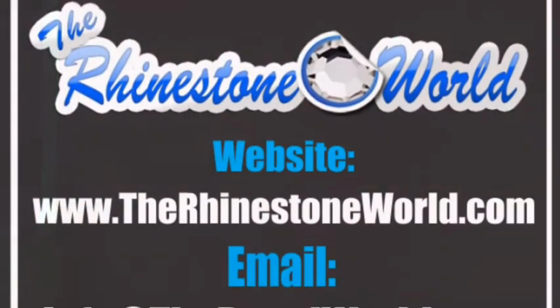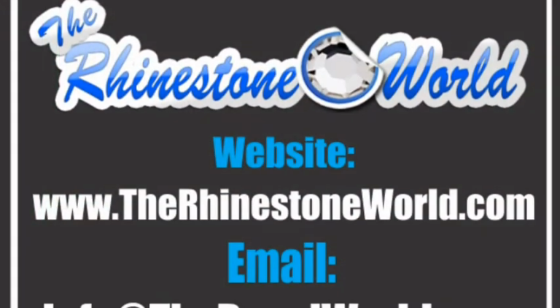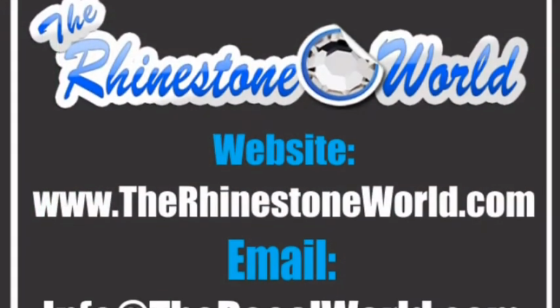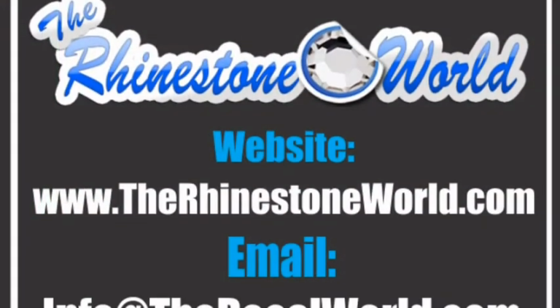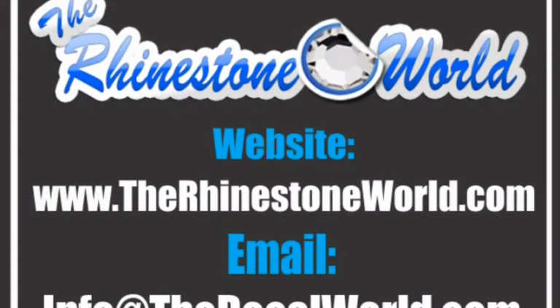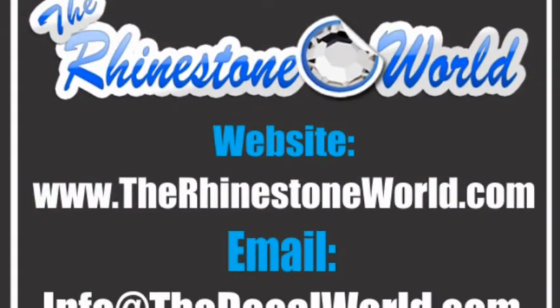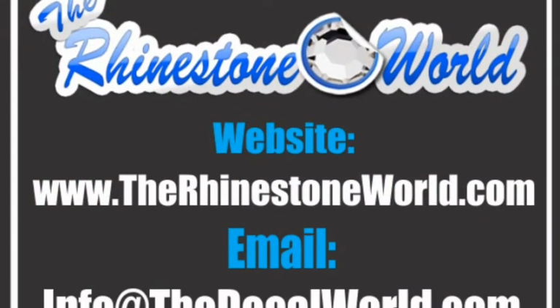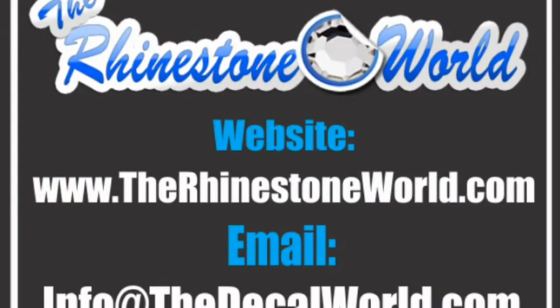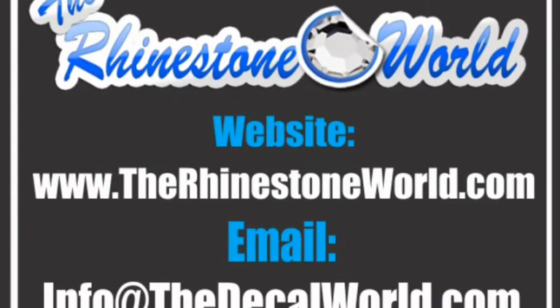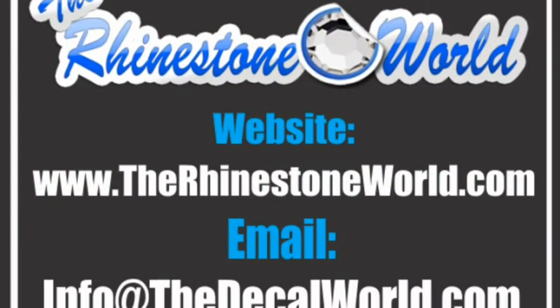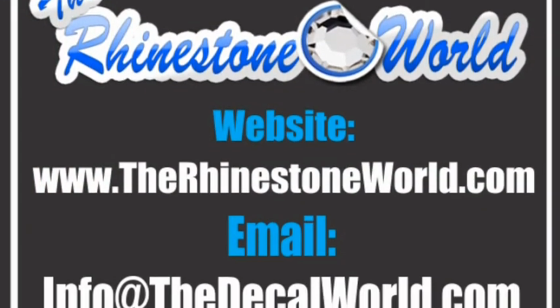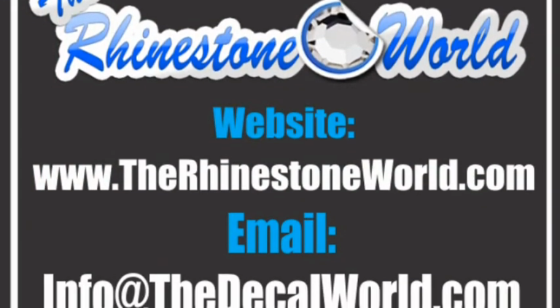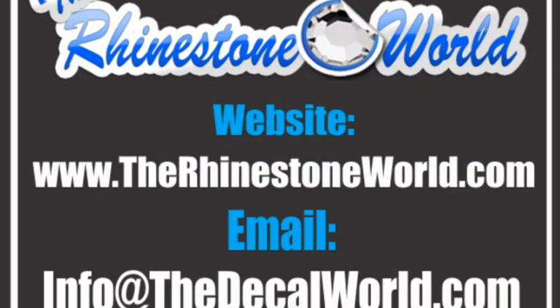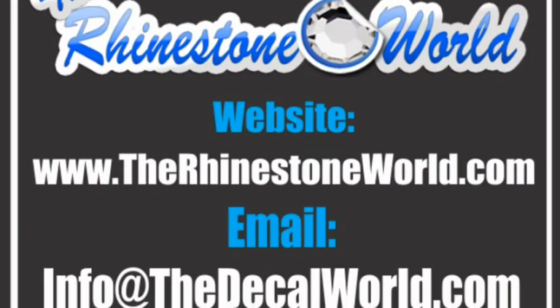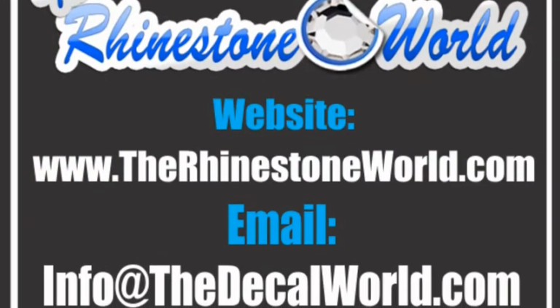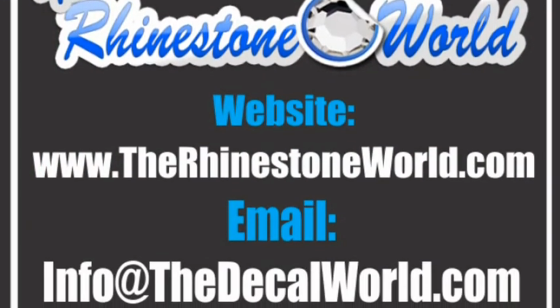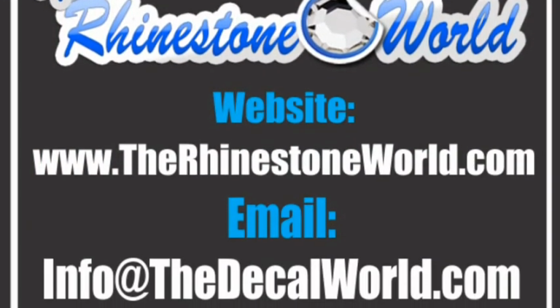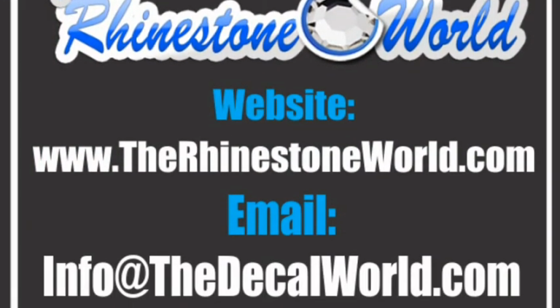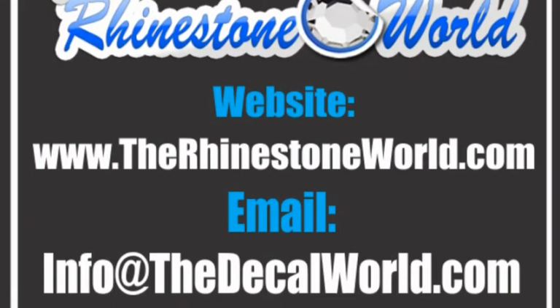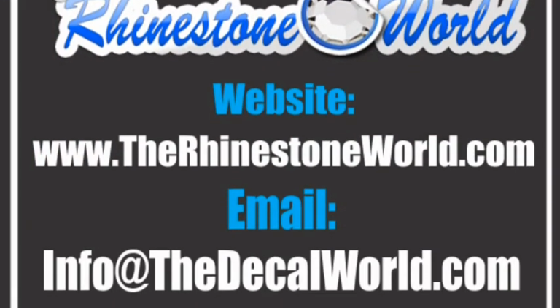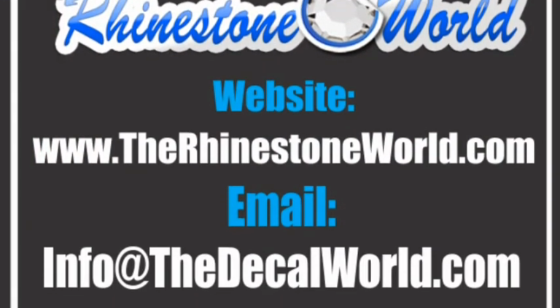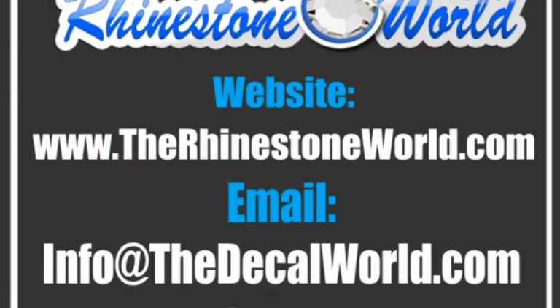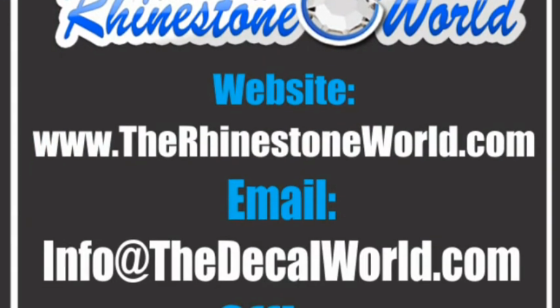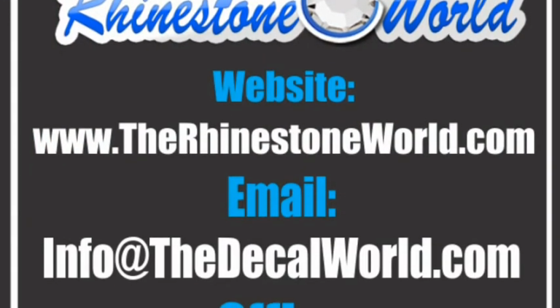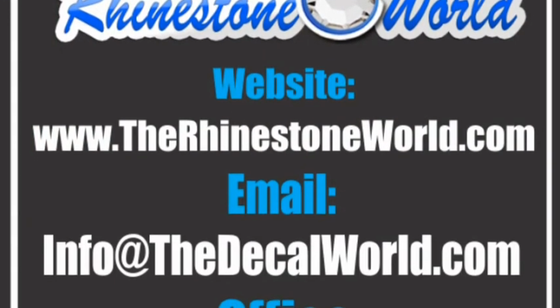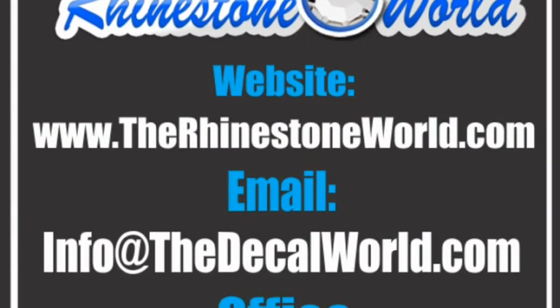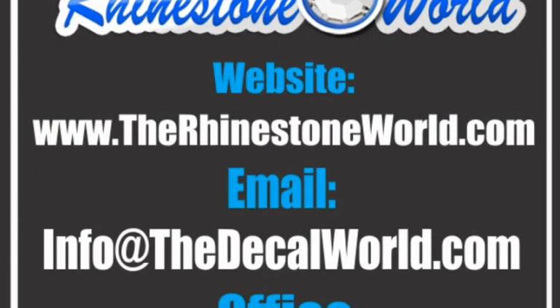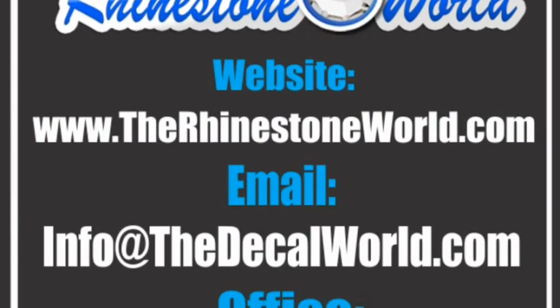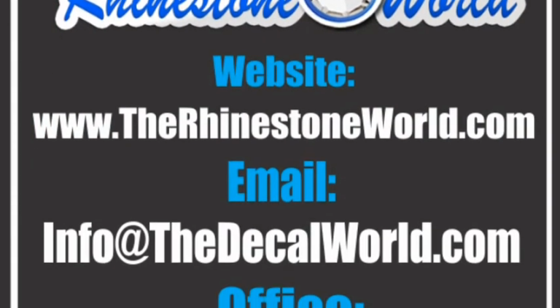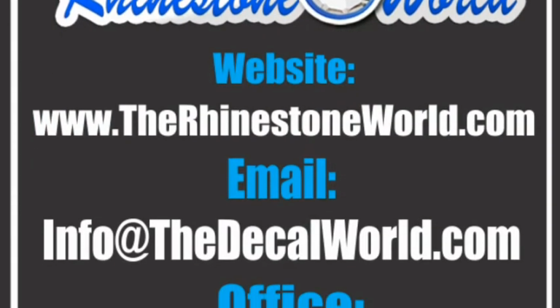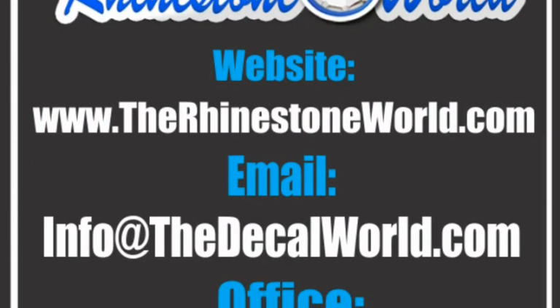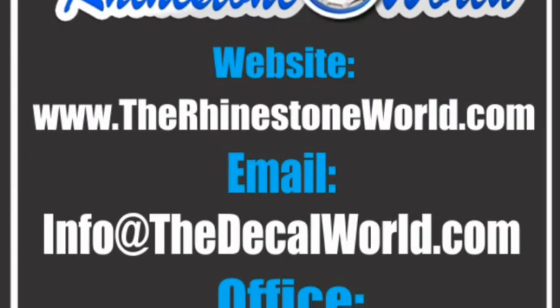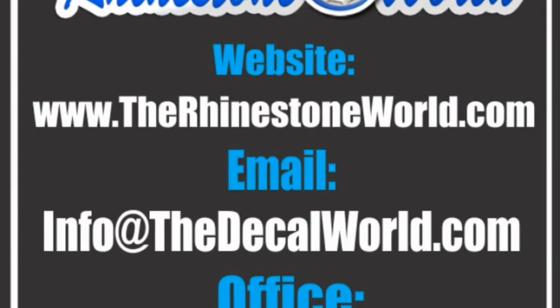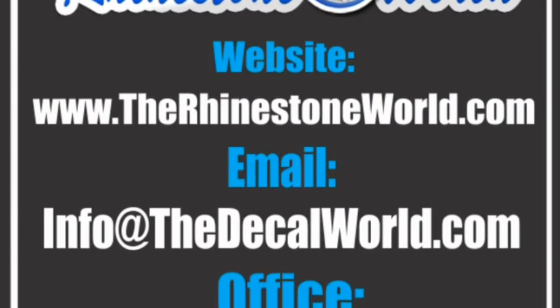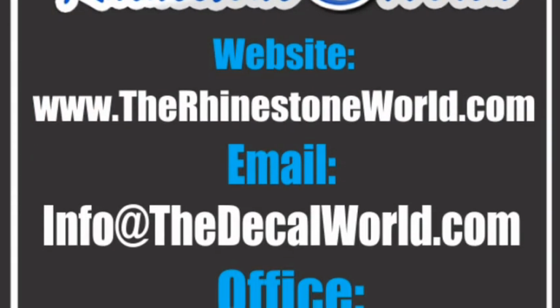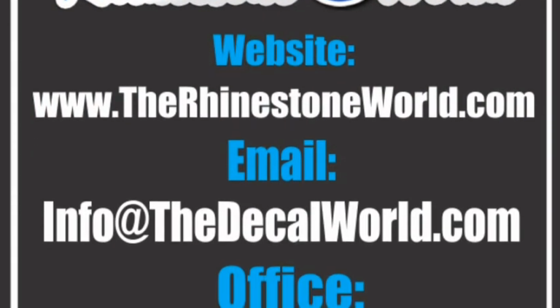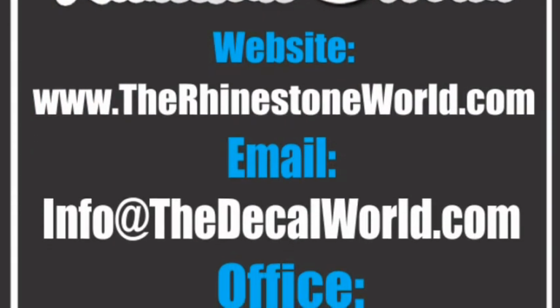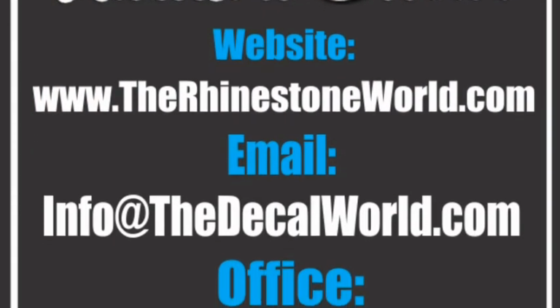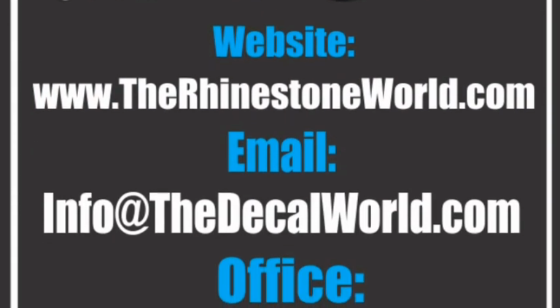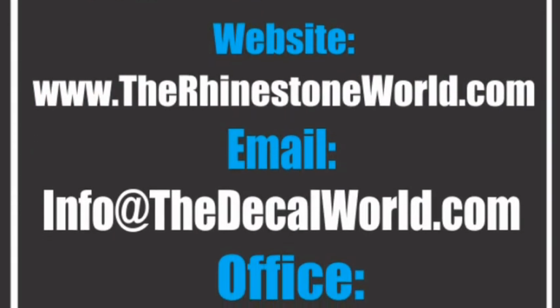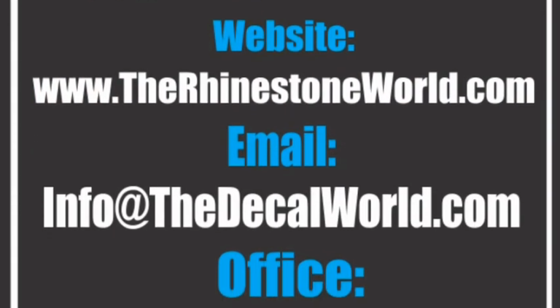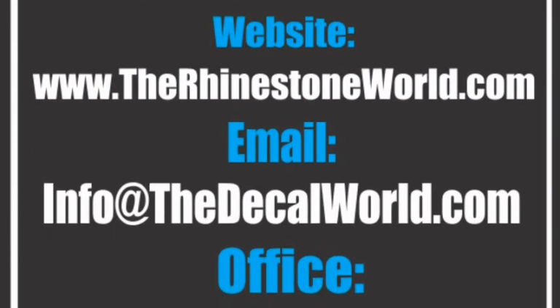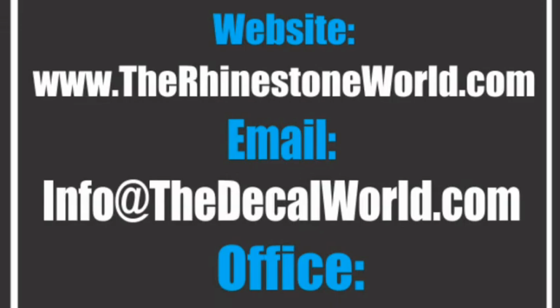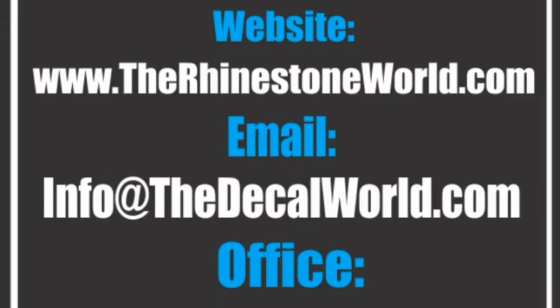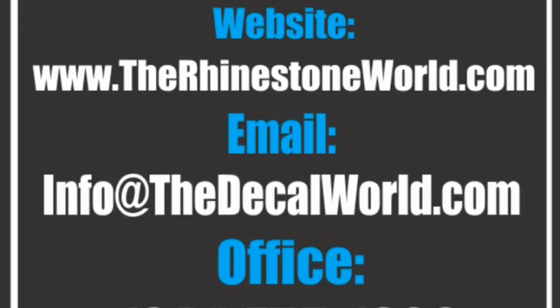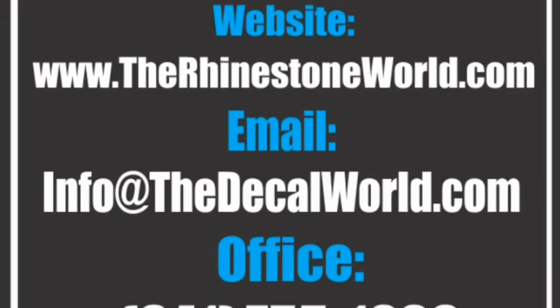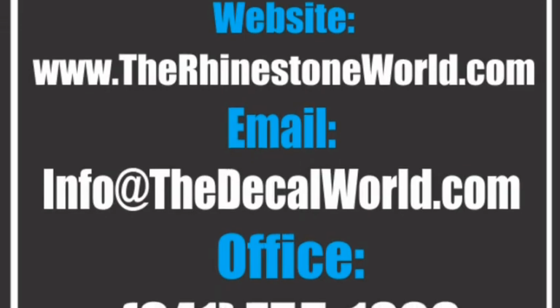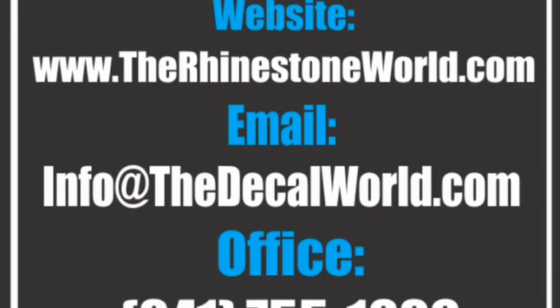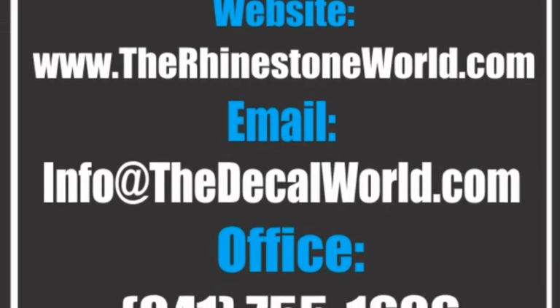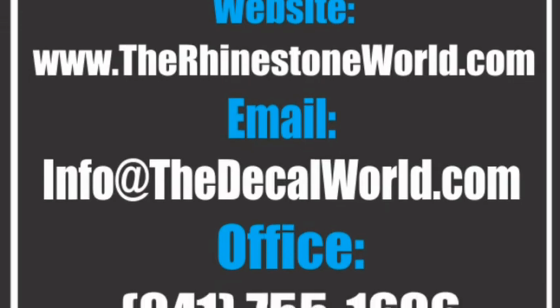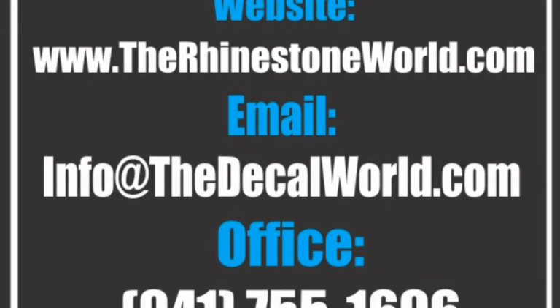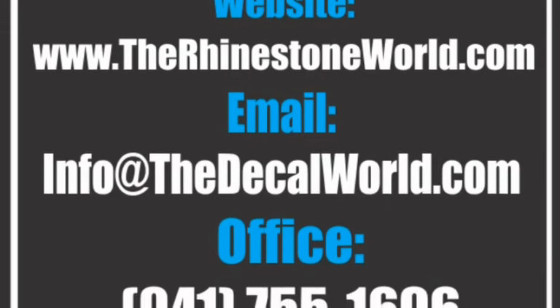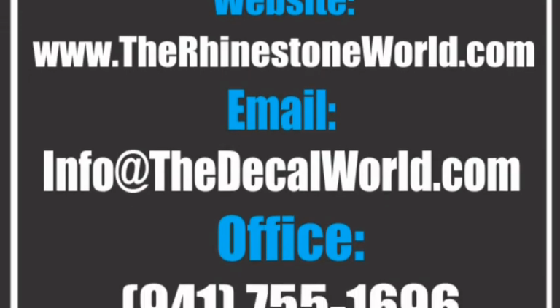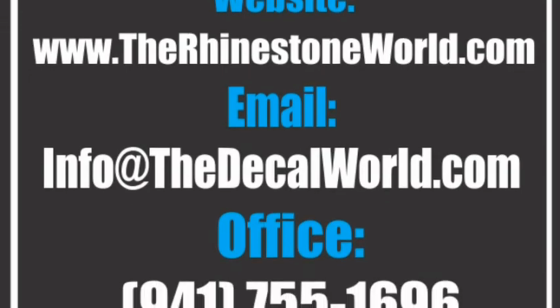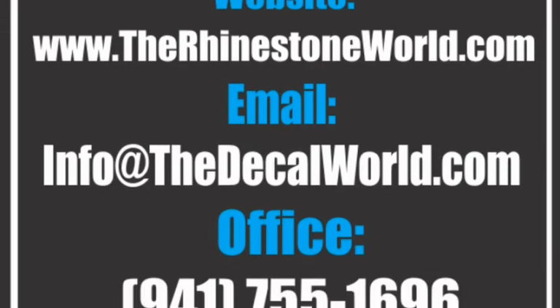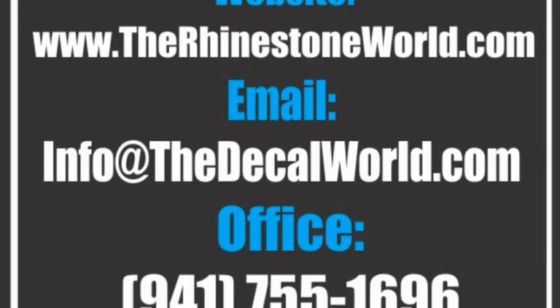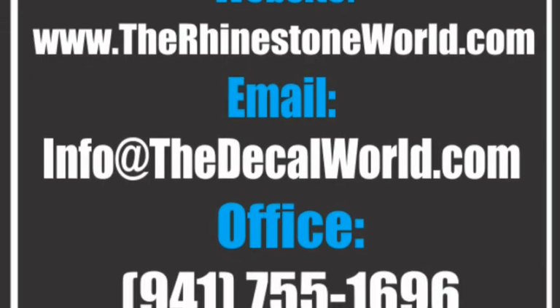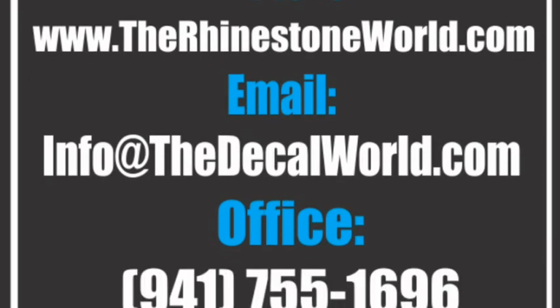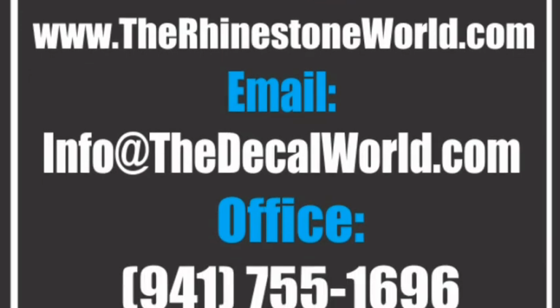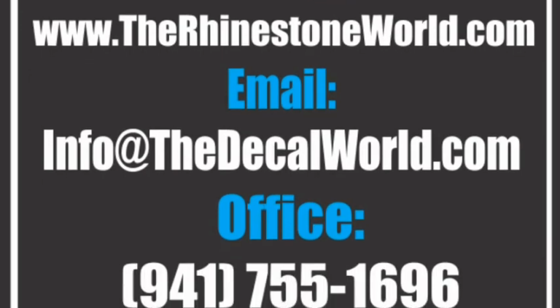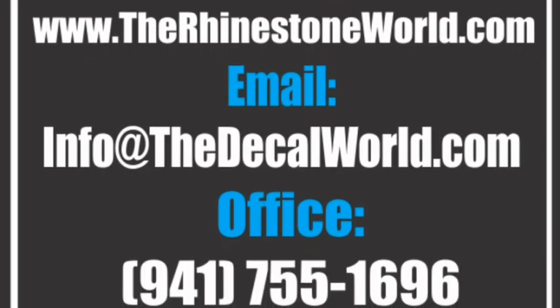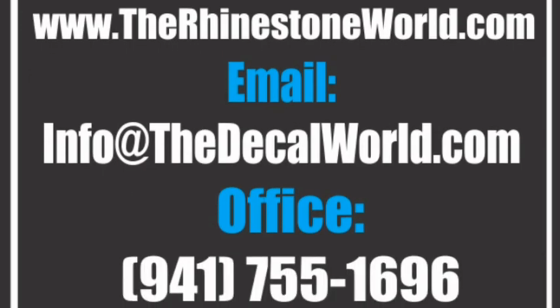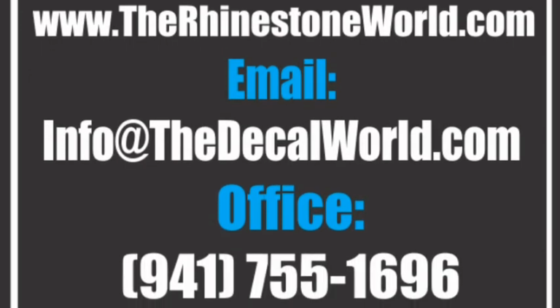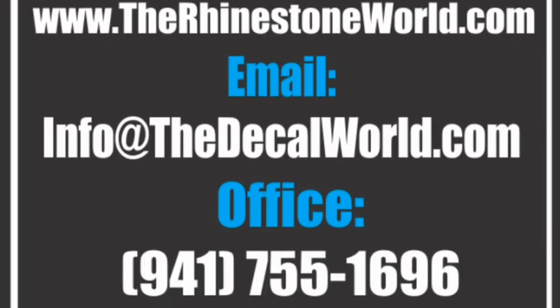So that's your tip of the day. Make sure to check out the website www.therhinestoneworld.com, and you guys have a great day.